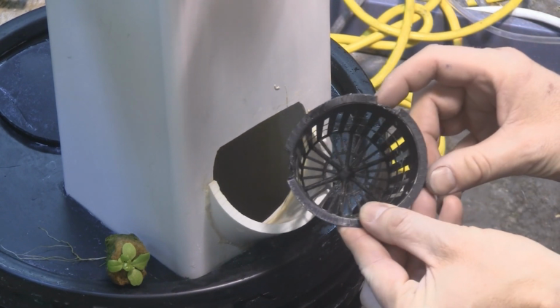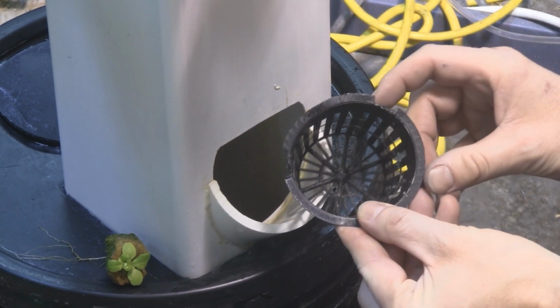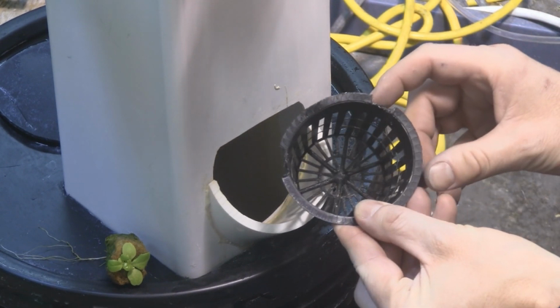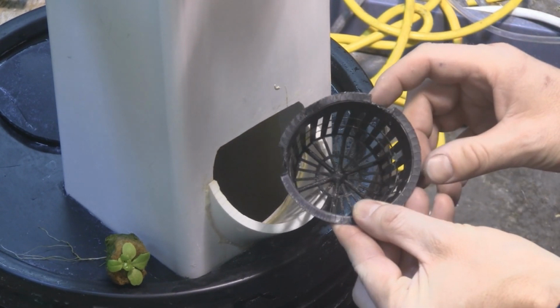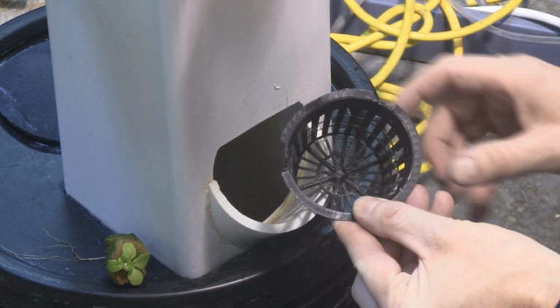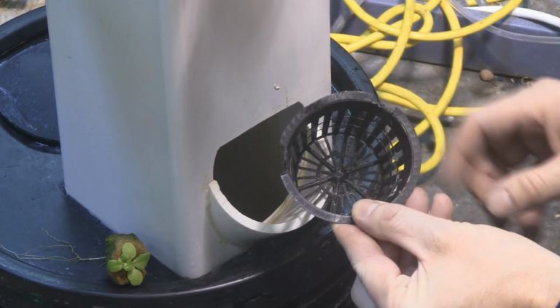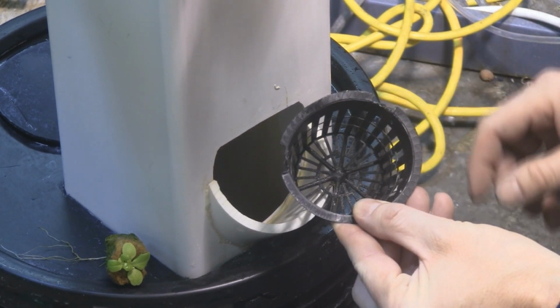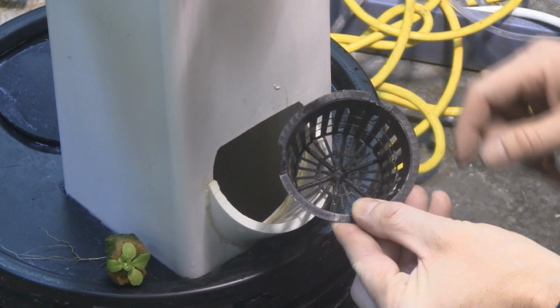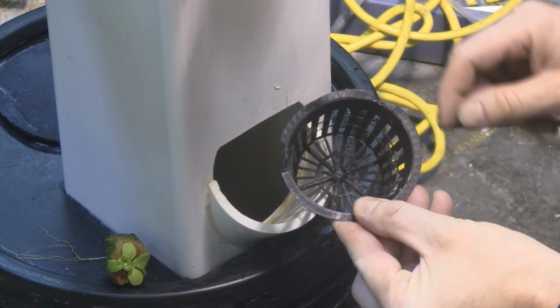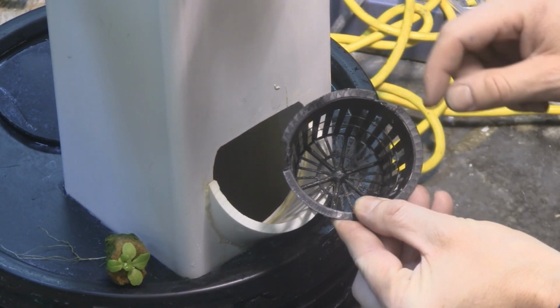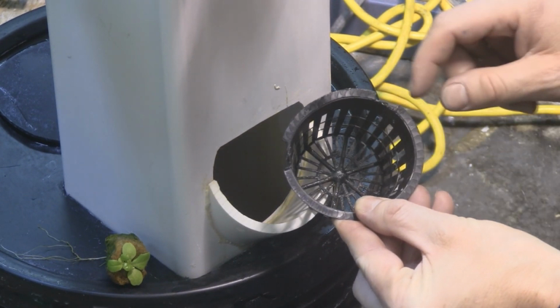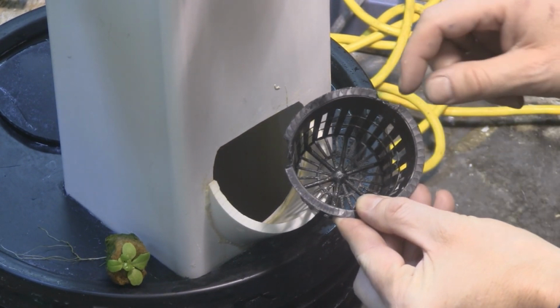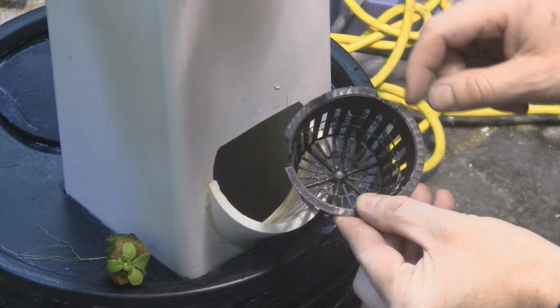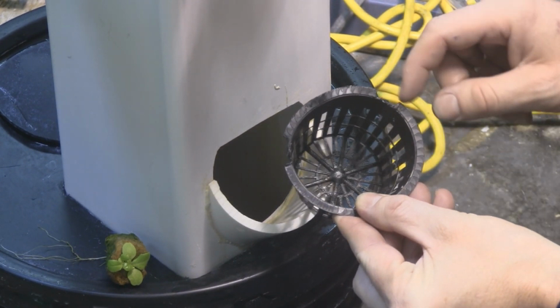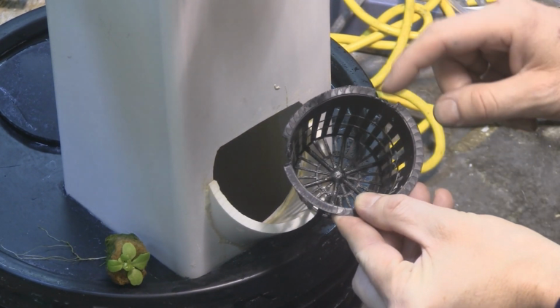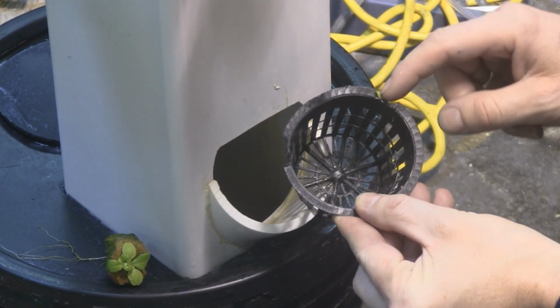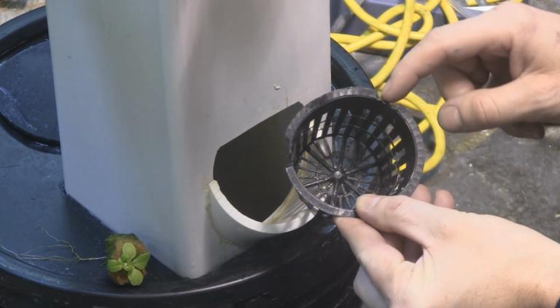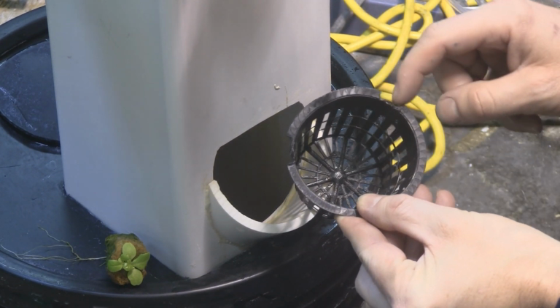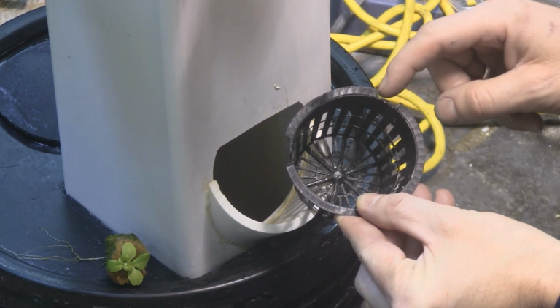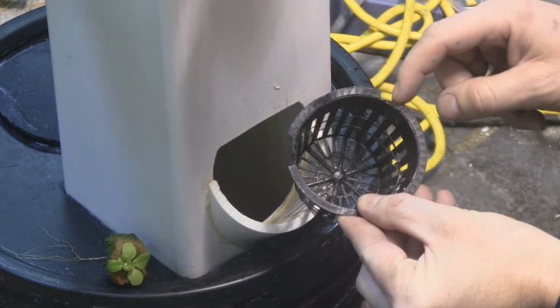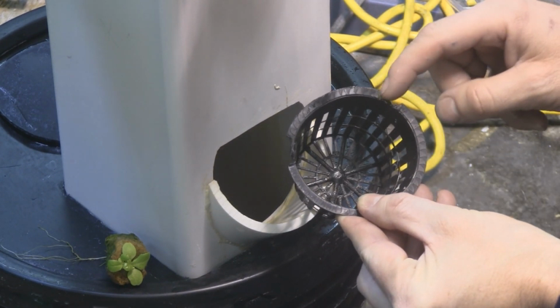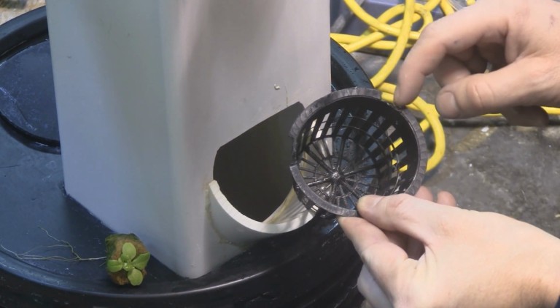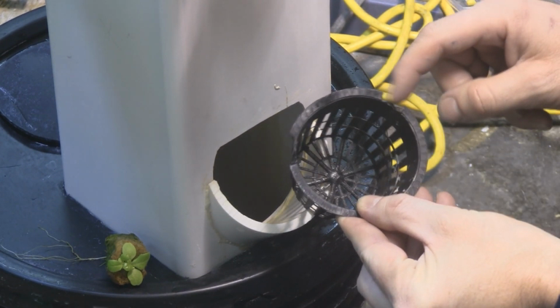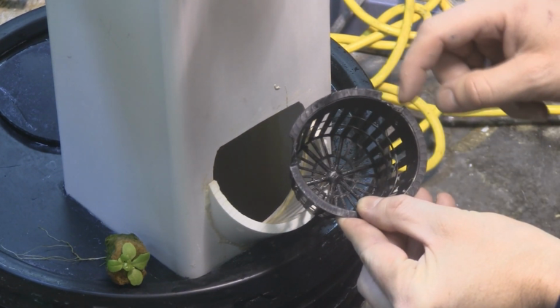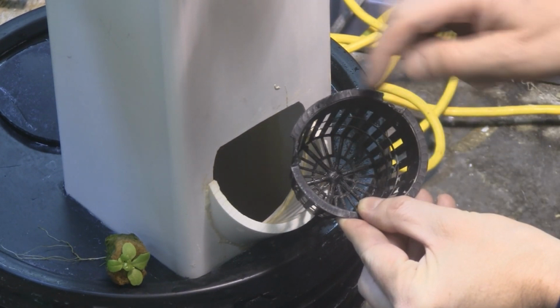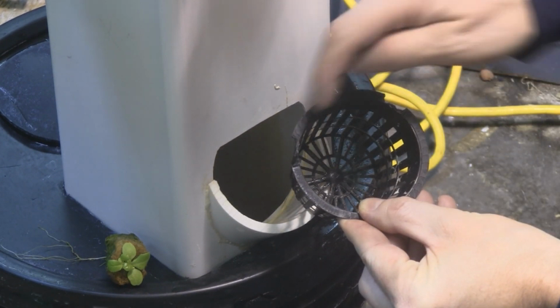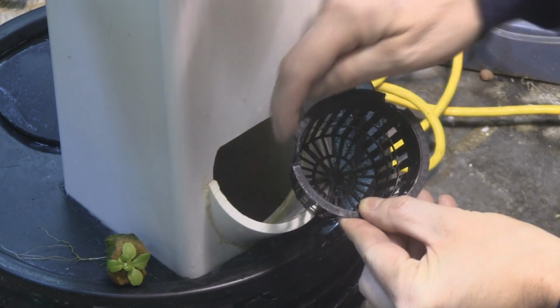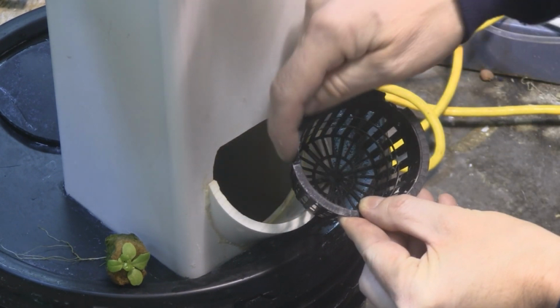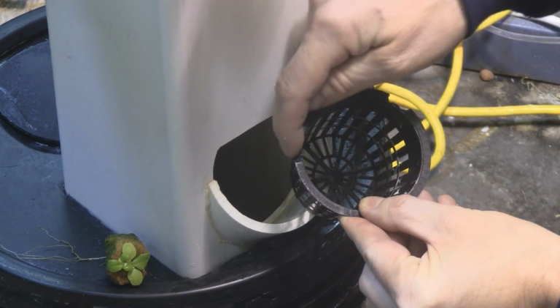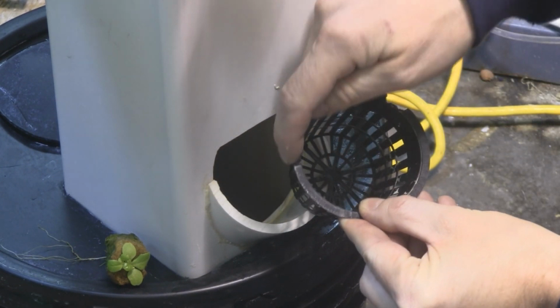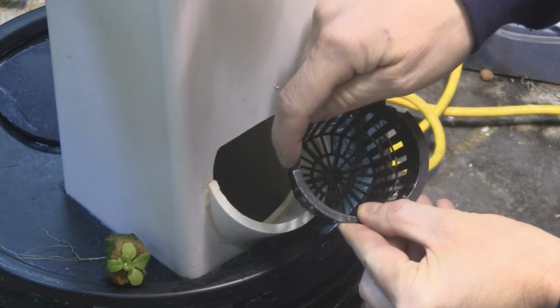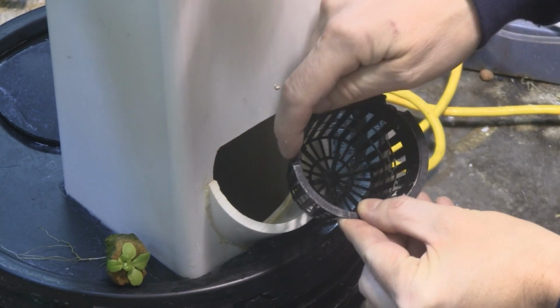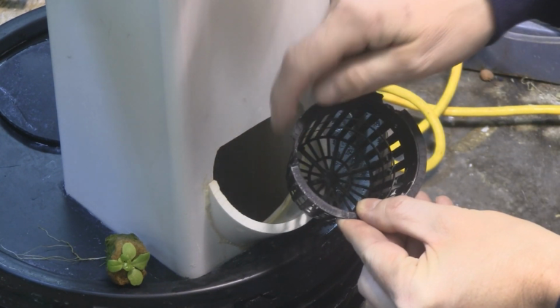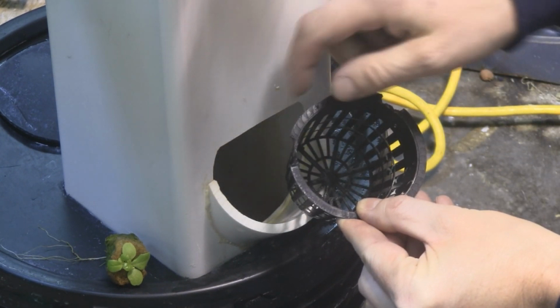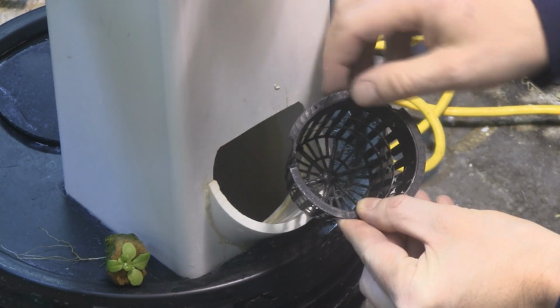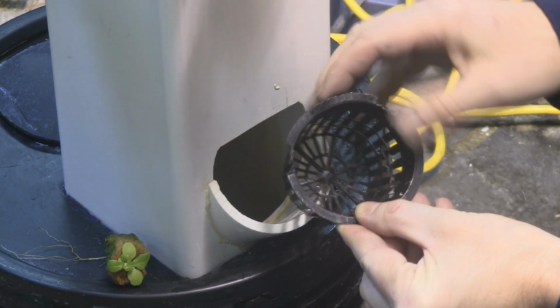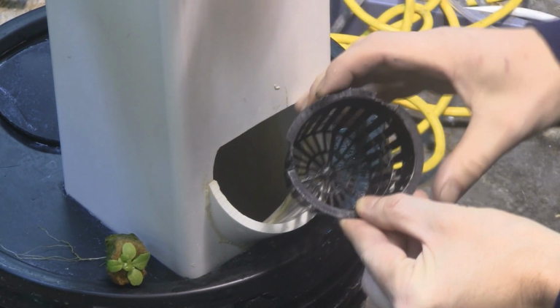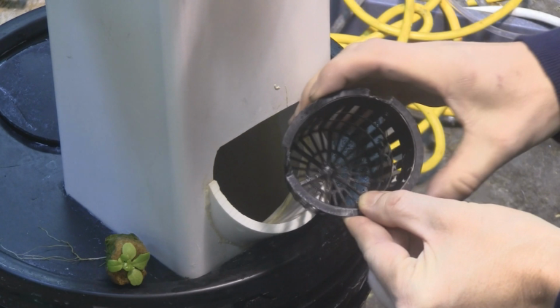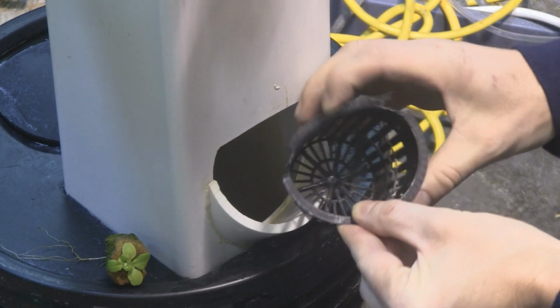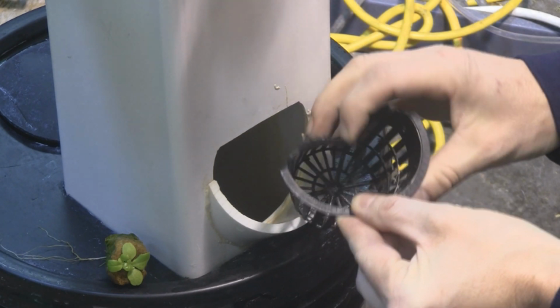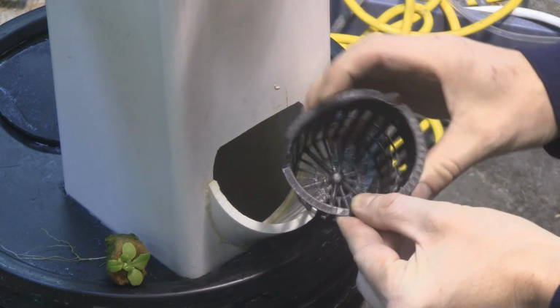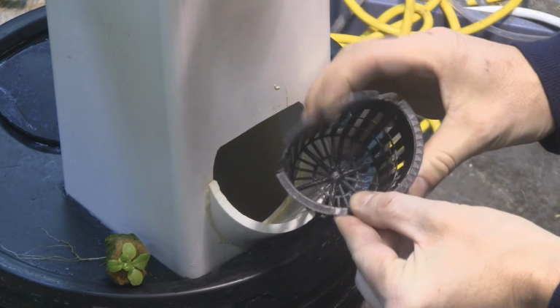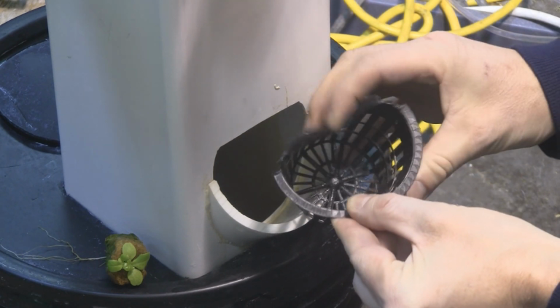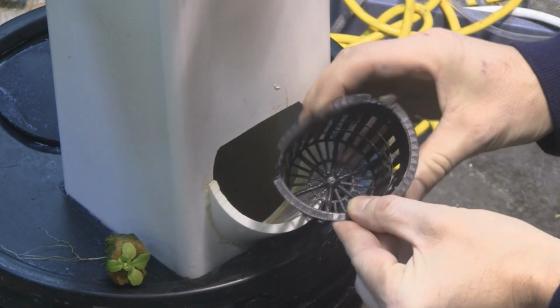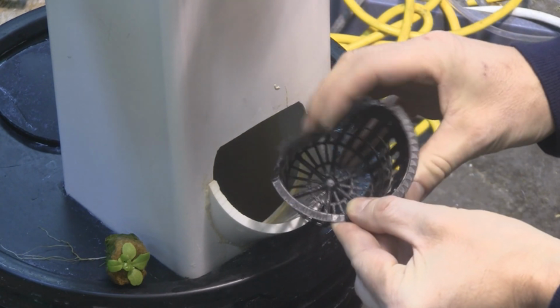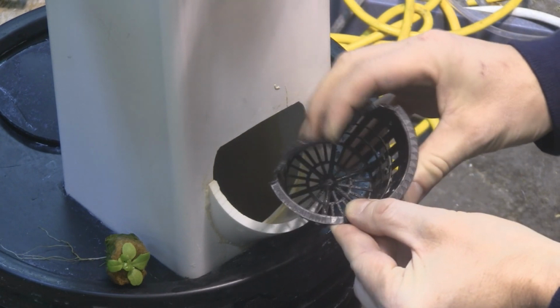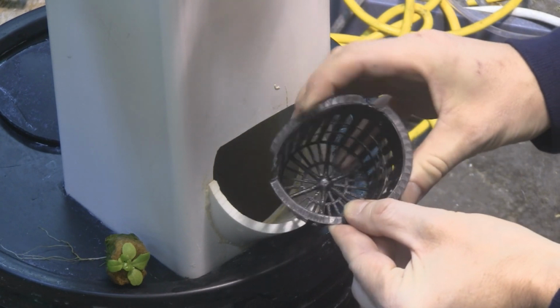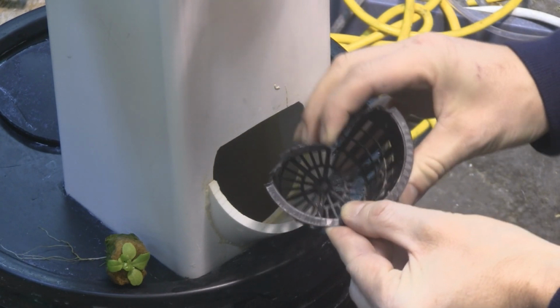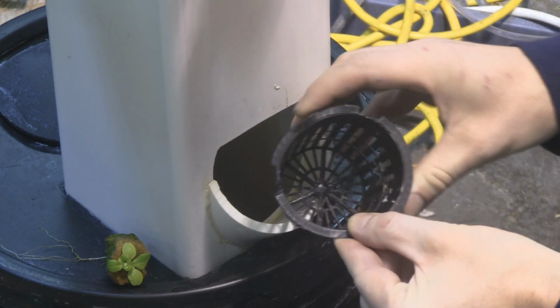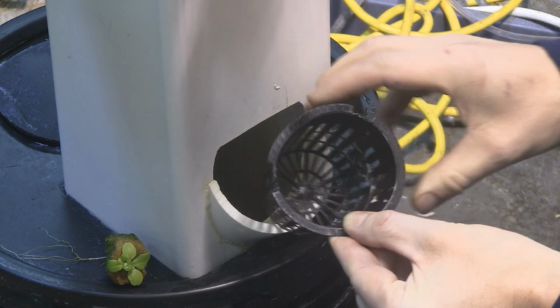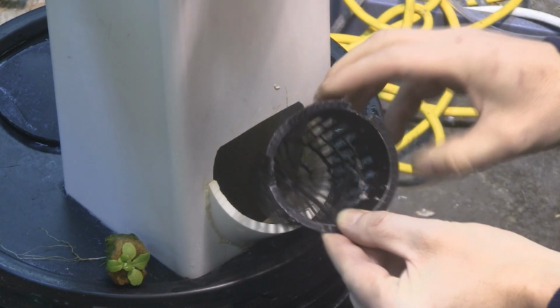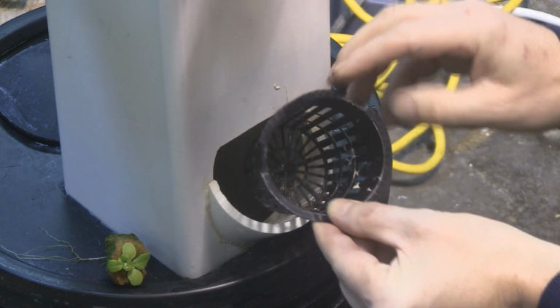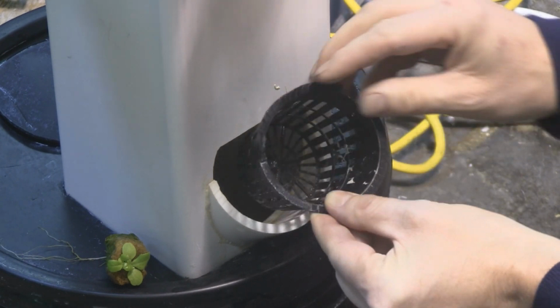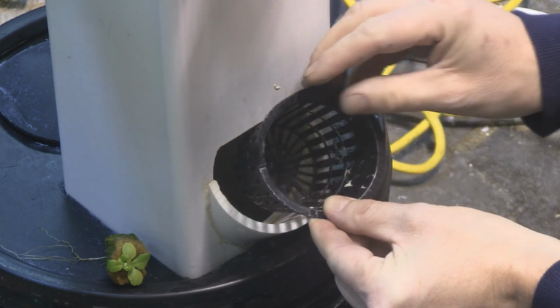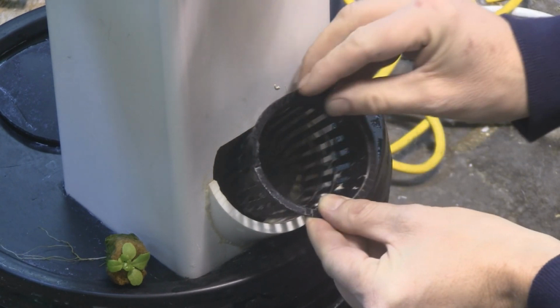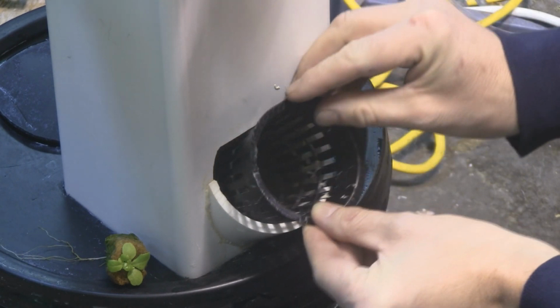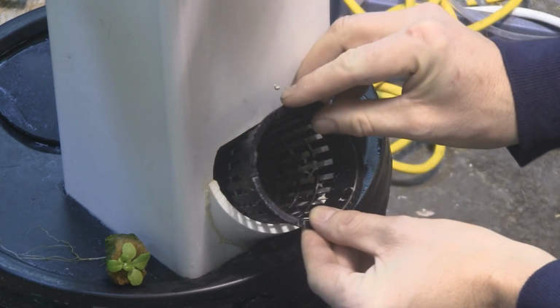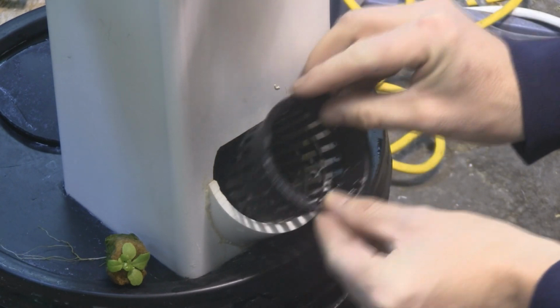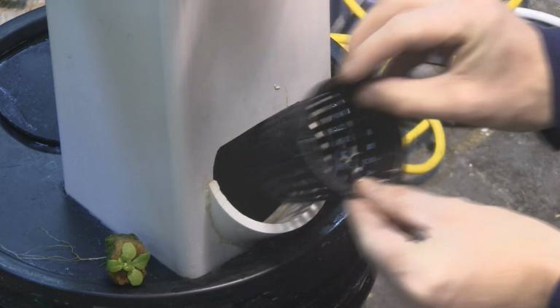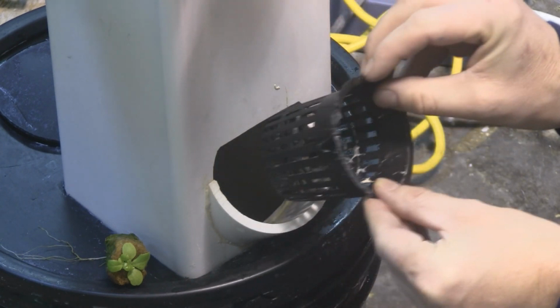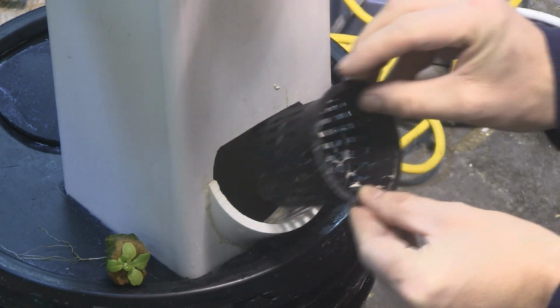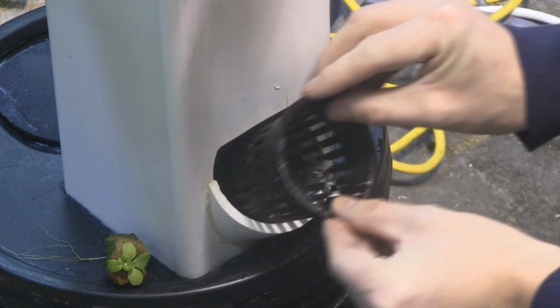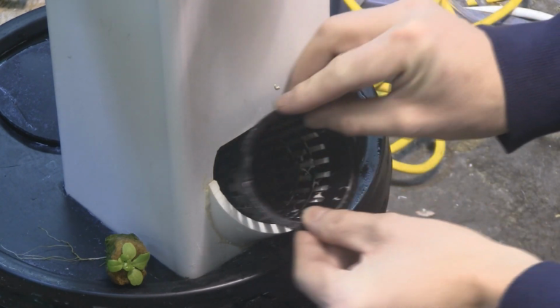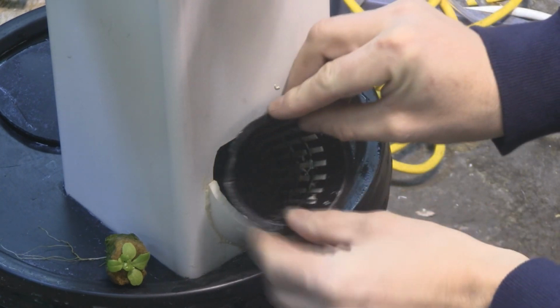This net pot here I modified — I took a soldering iron and grooved it here and here. It's flexible now and I just stick it in.